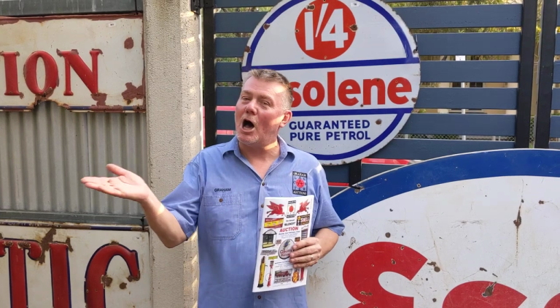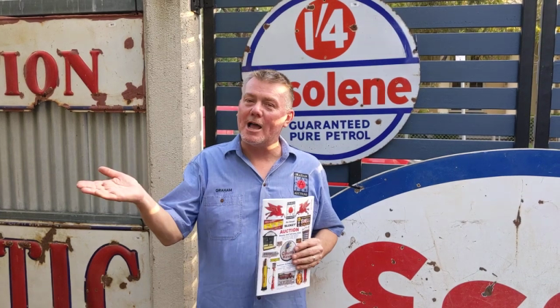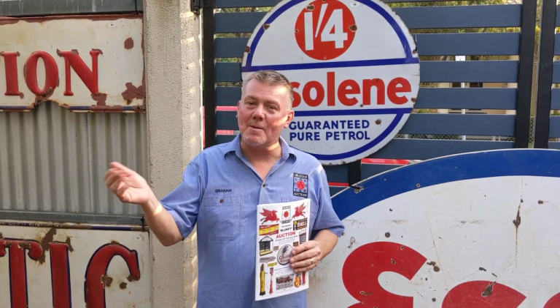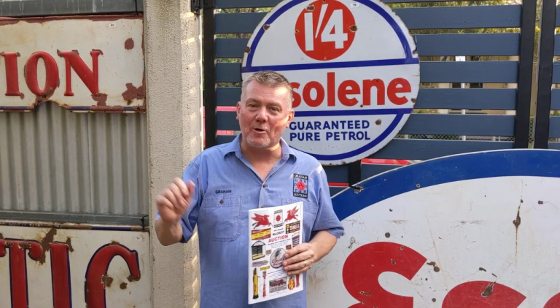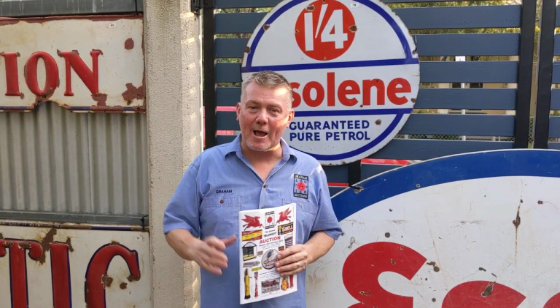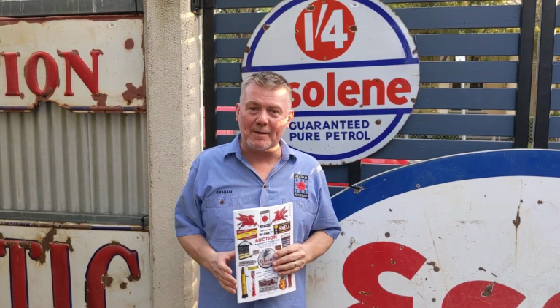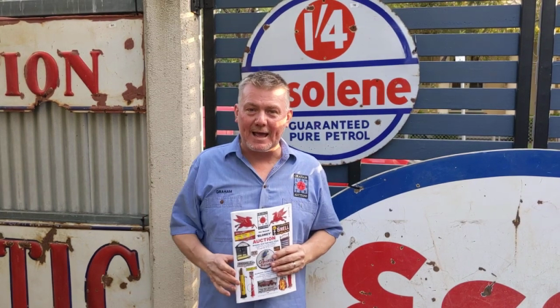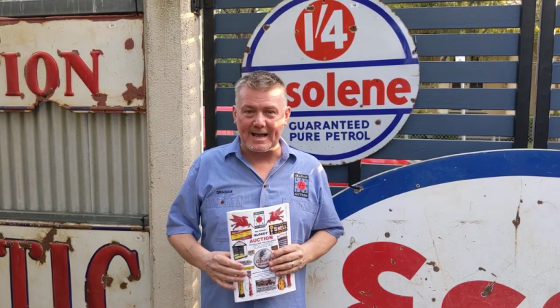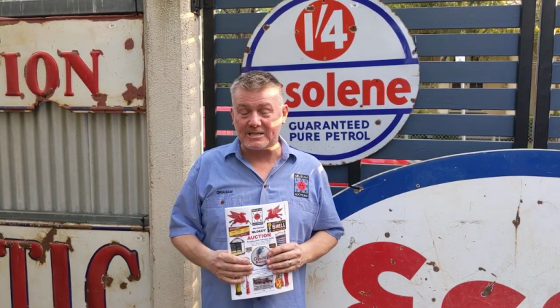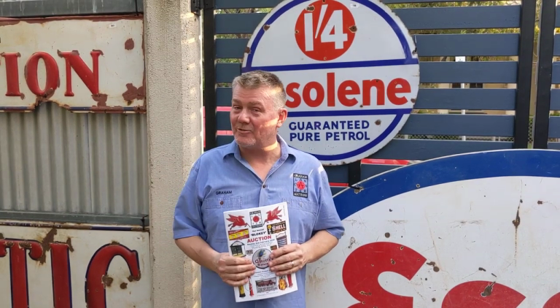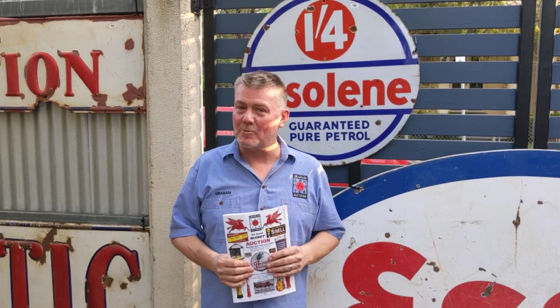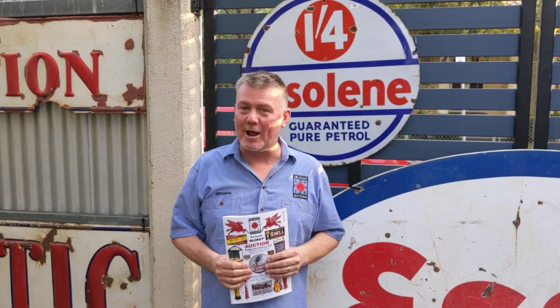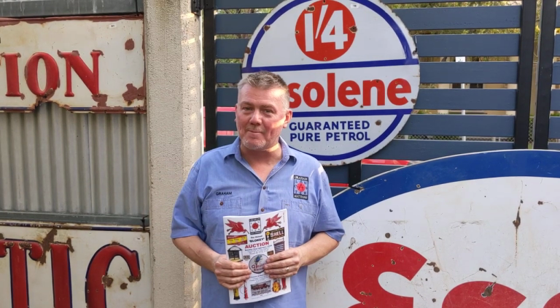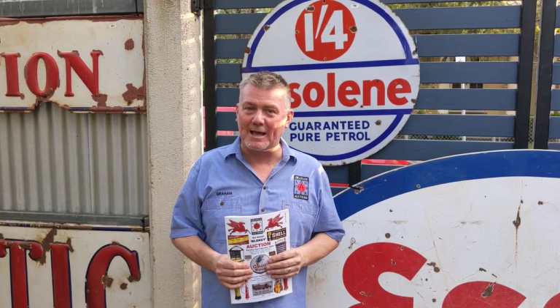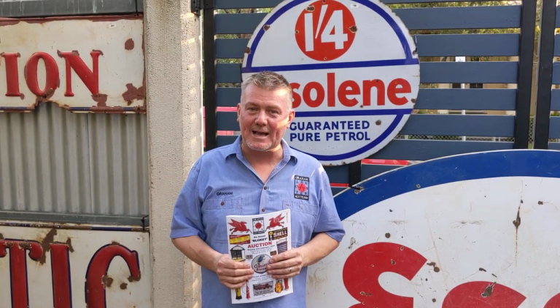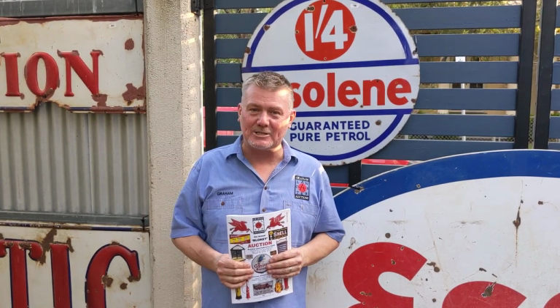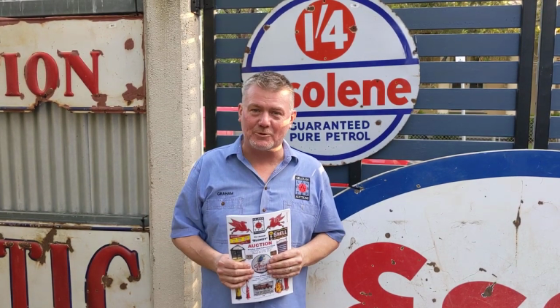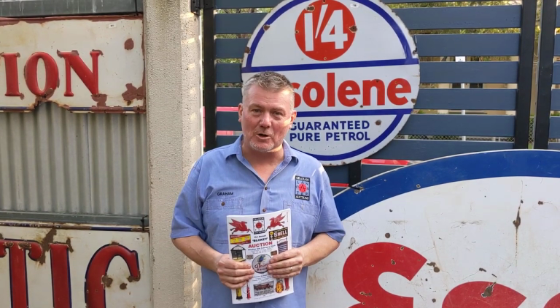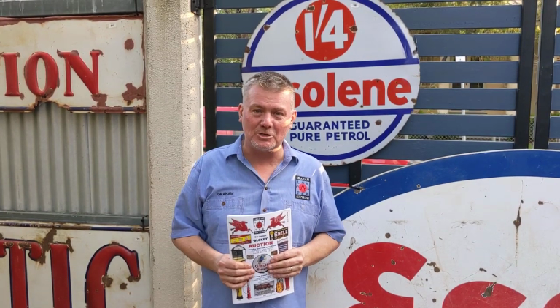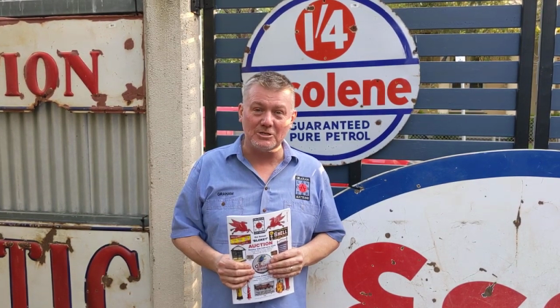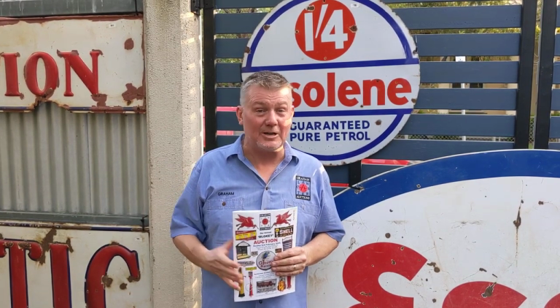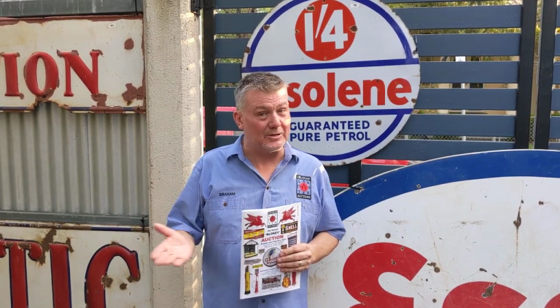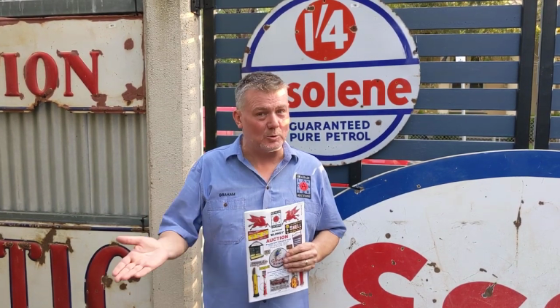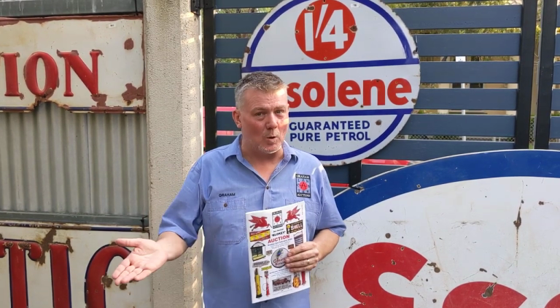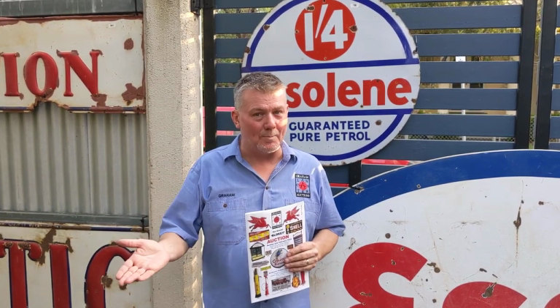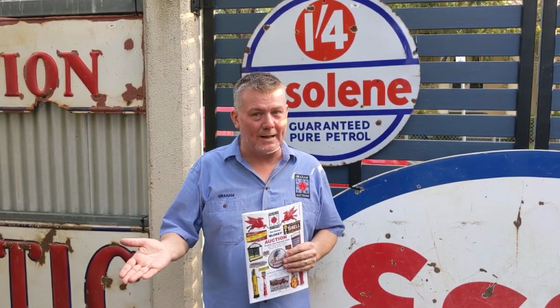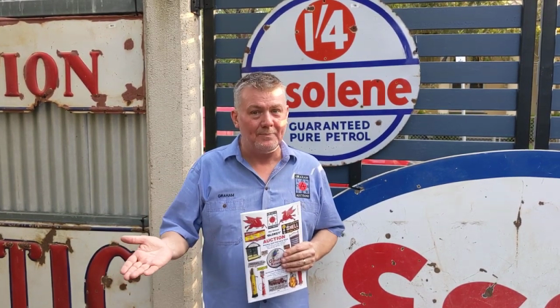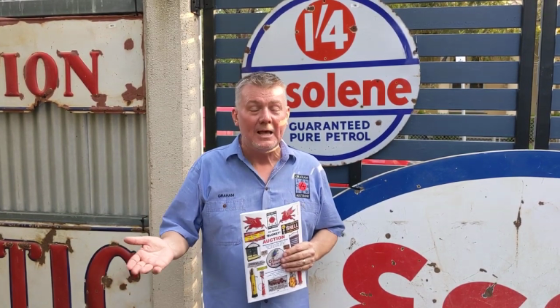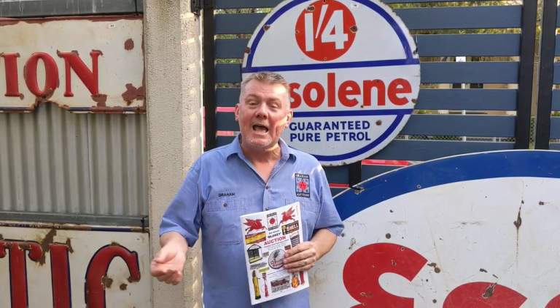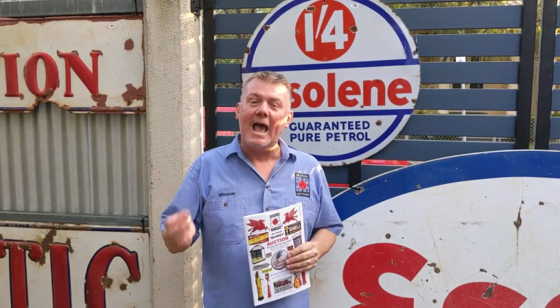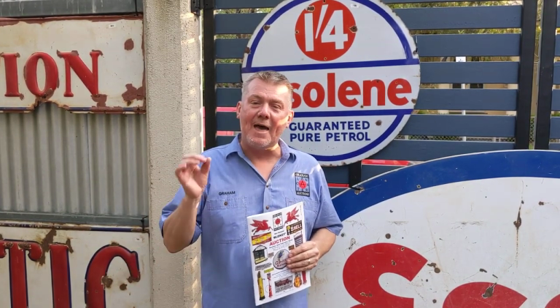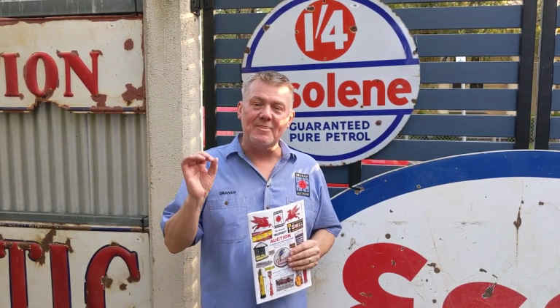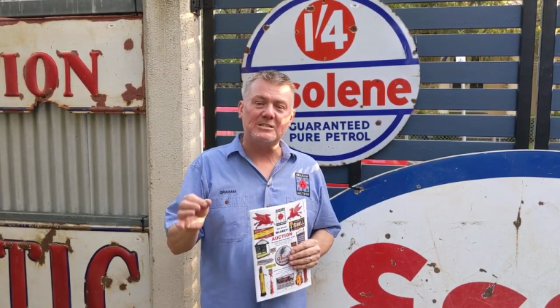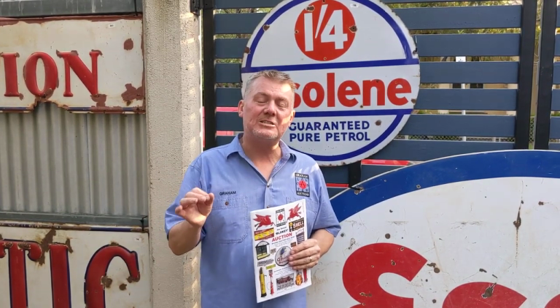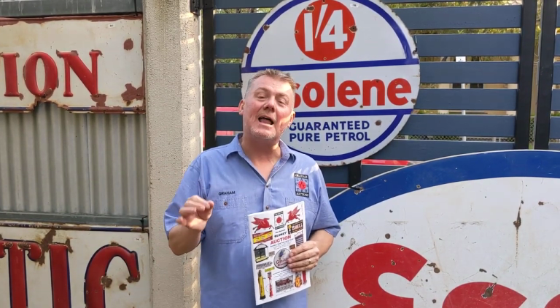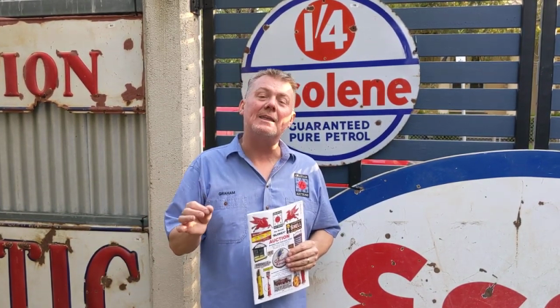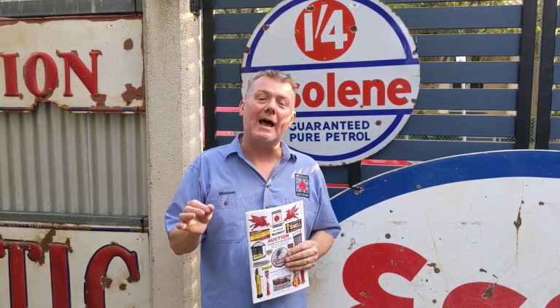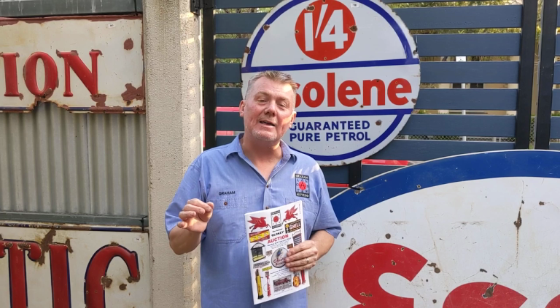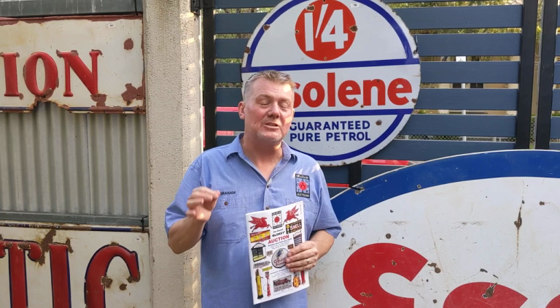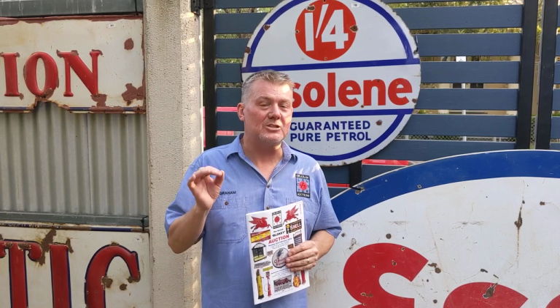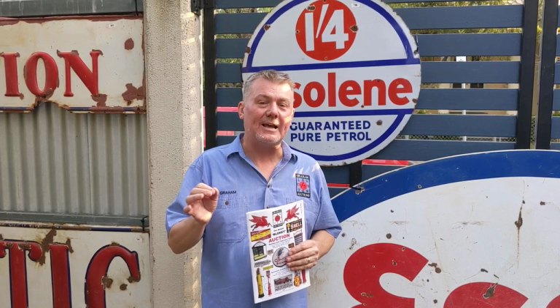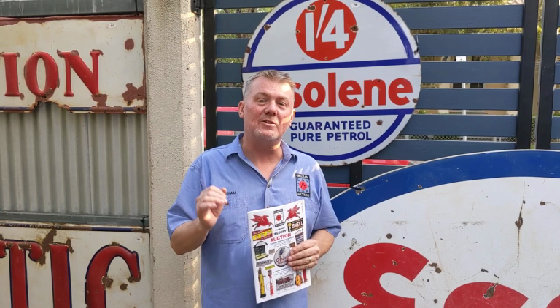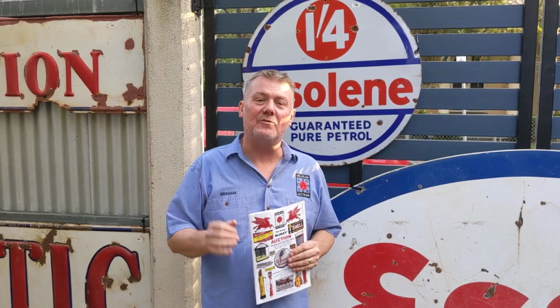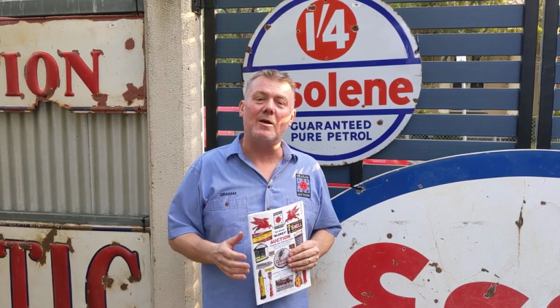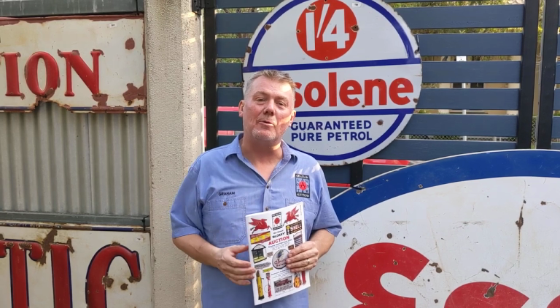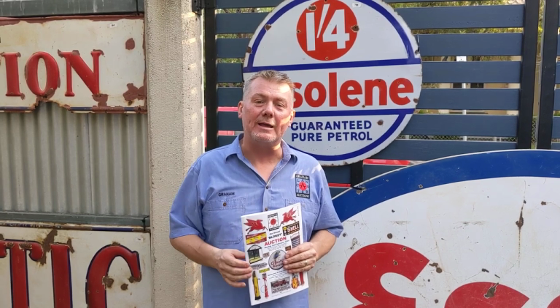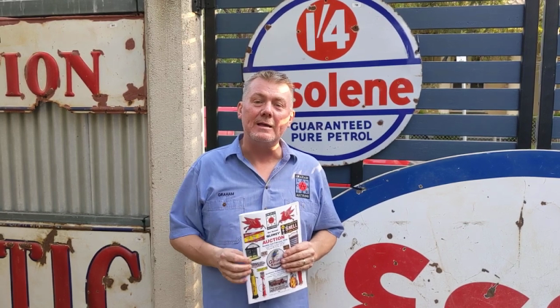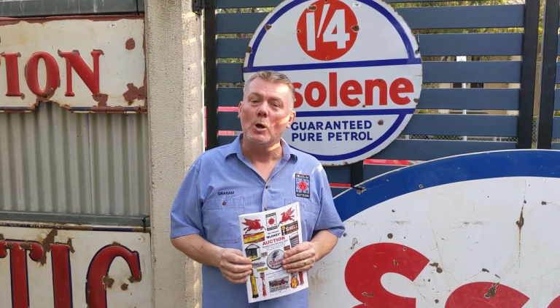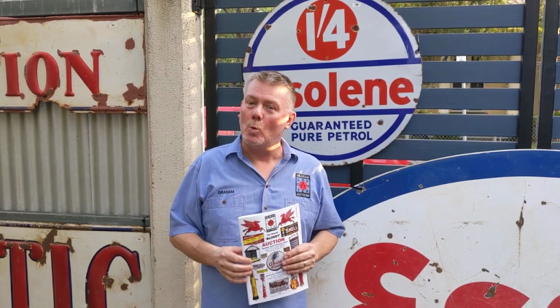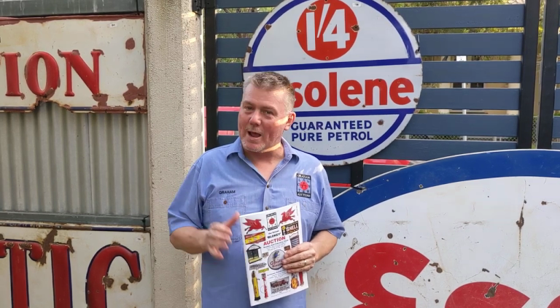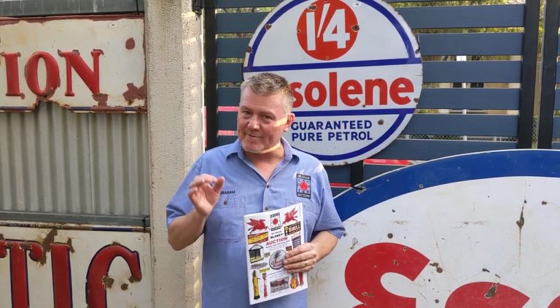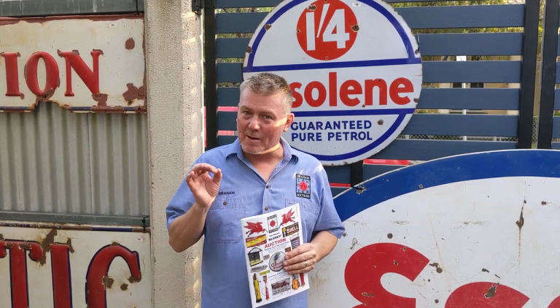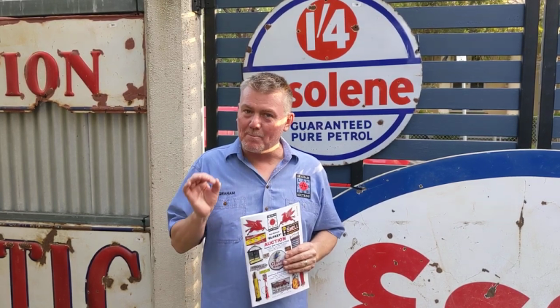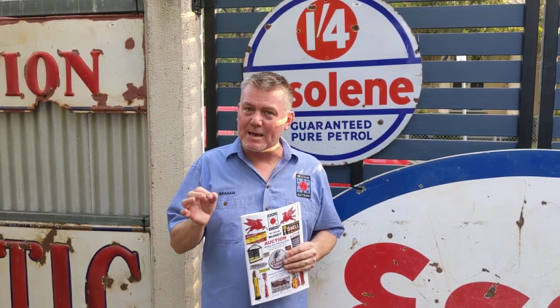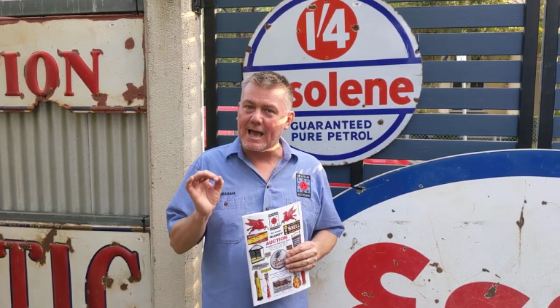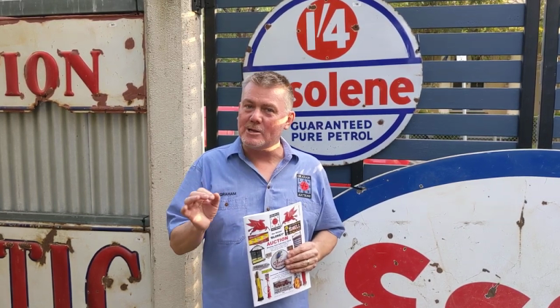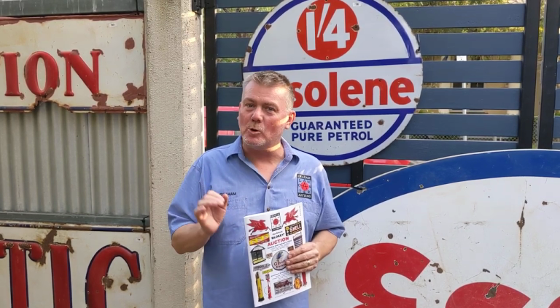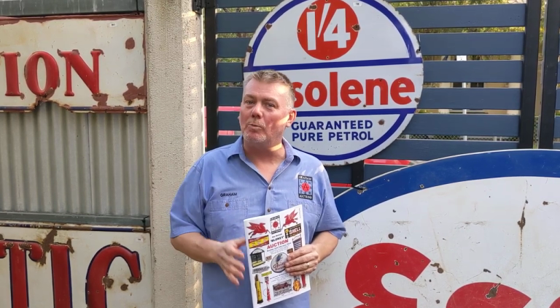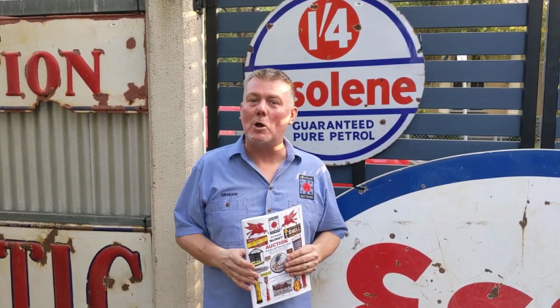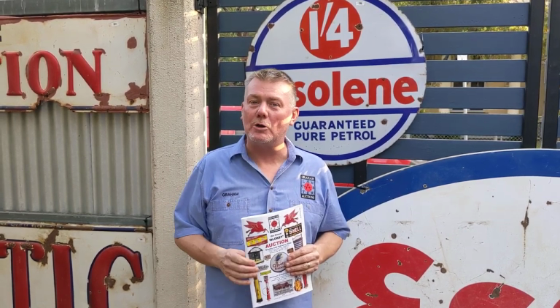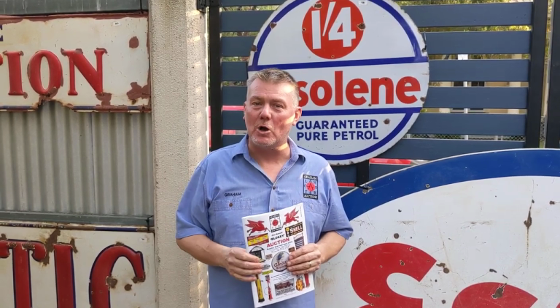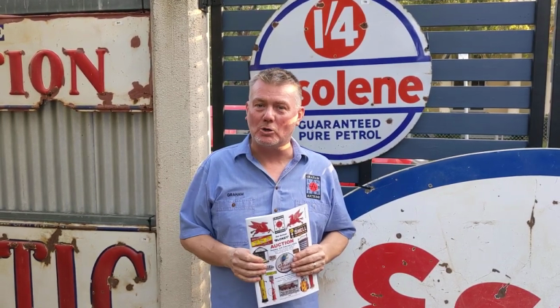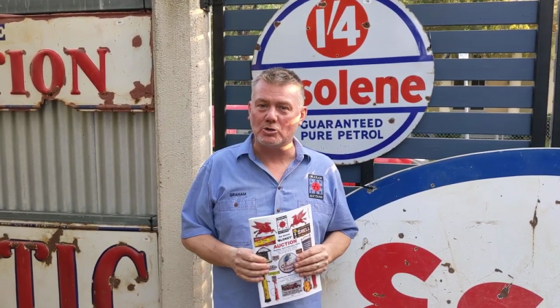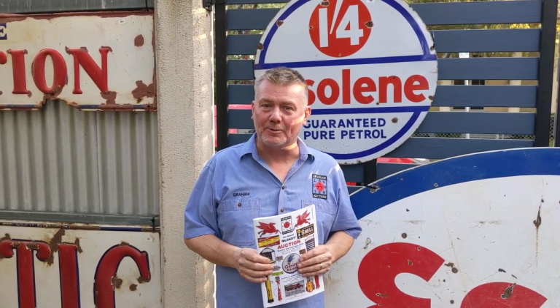Hi, I'm Graeme Lancaster from Graeme Lancaster Auctions here in Toowoomba, and this Sunday the 2nd of February, we have our big annual blokey auction.